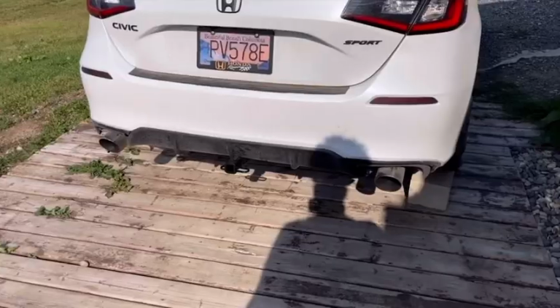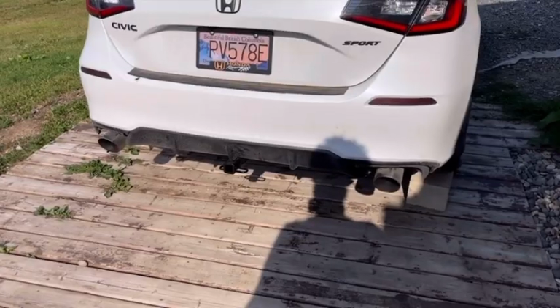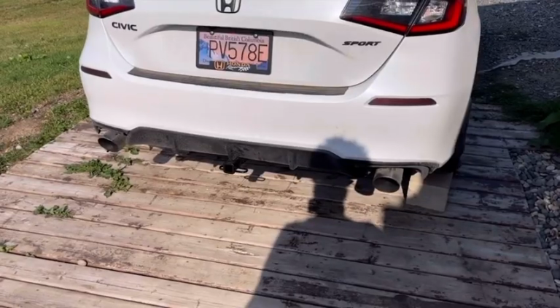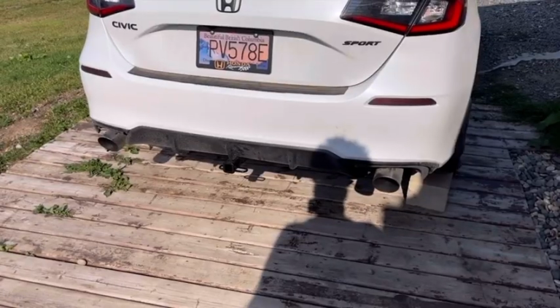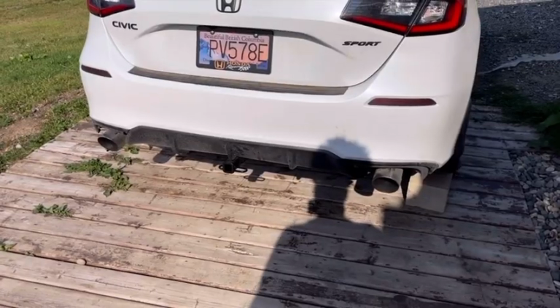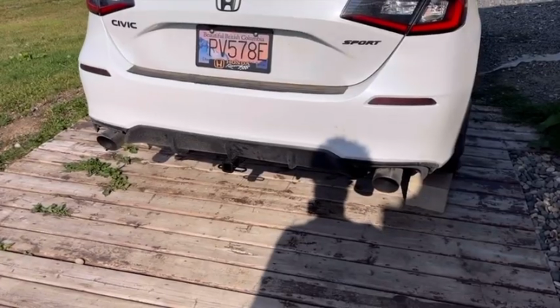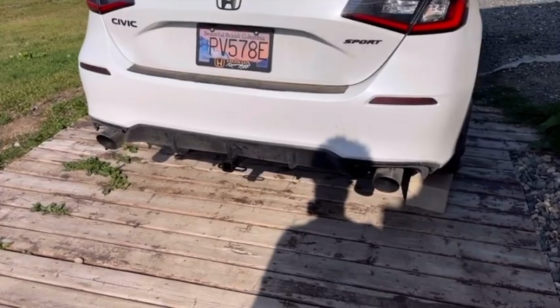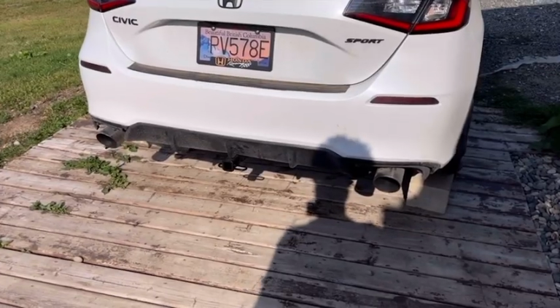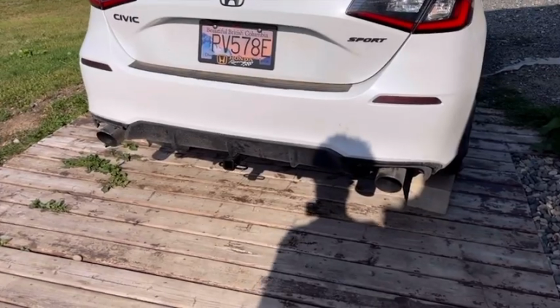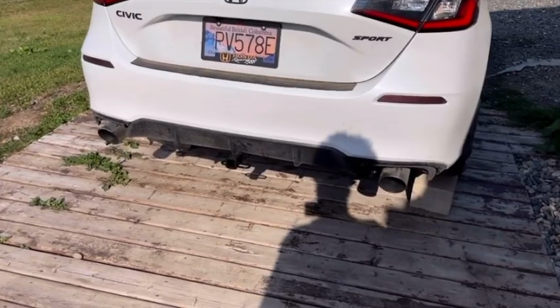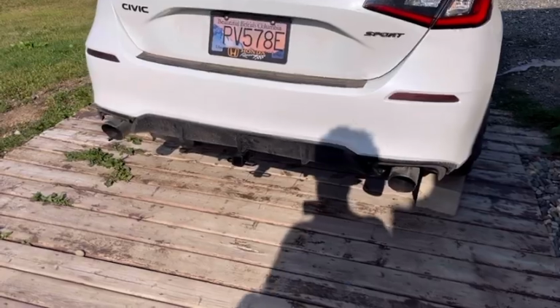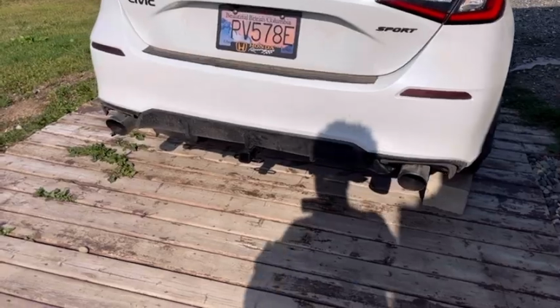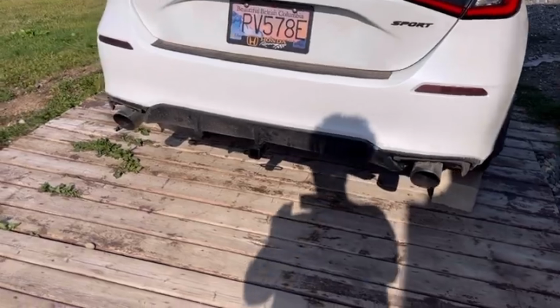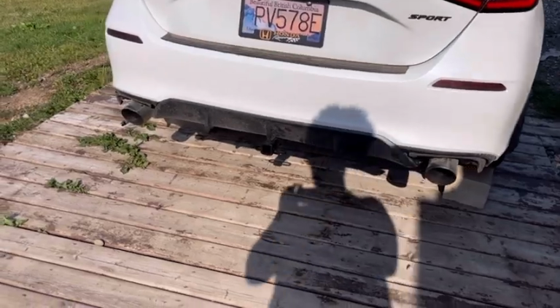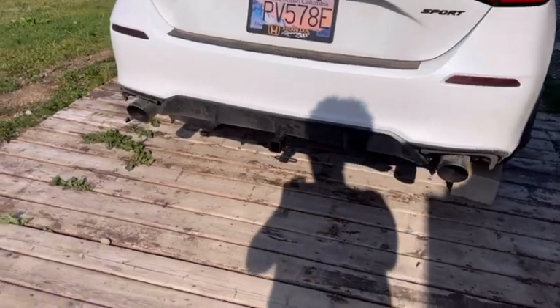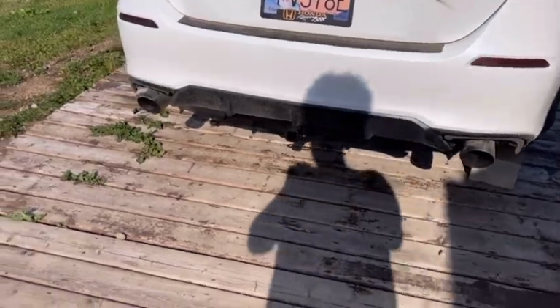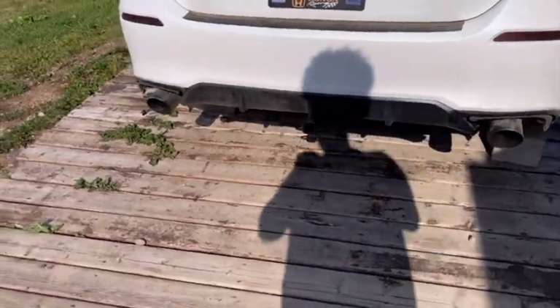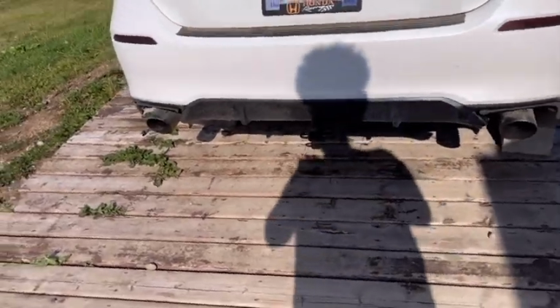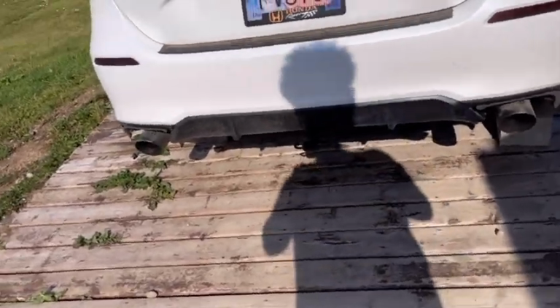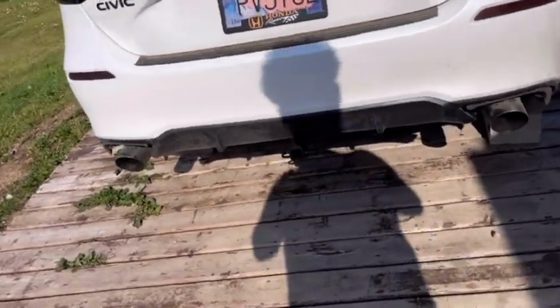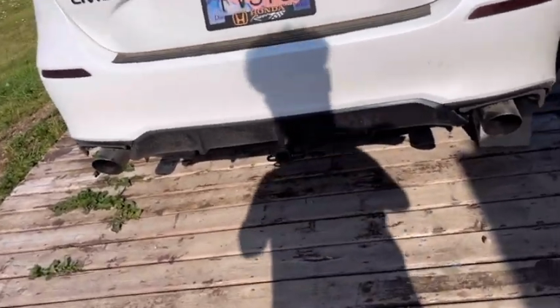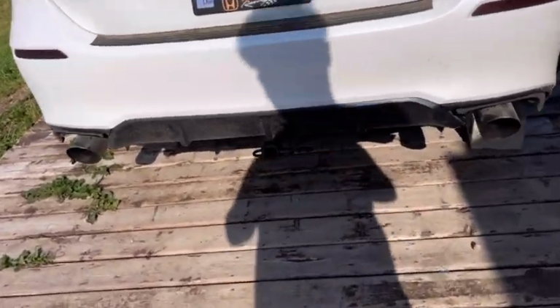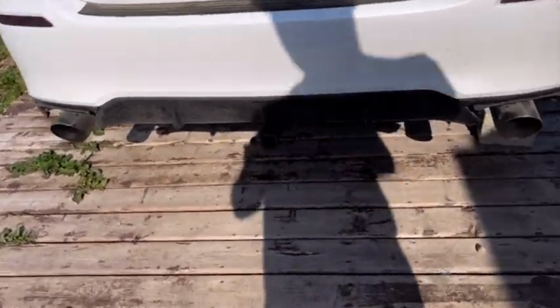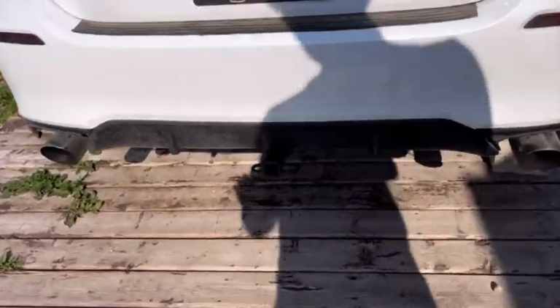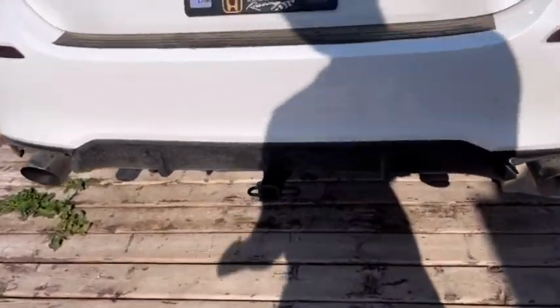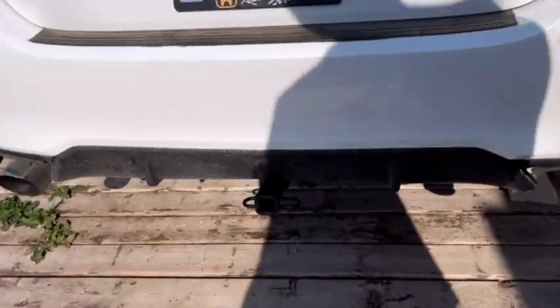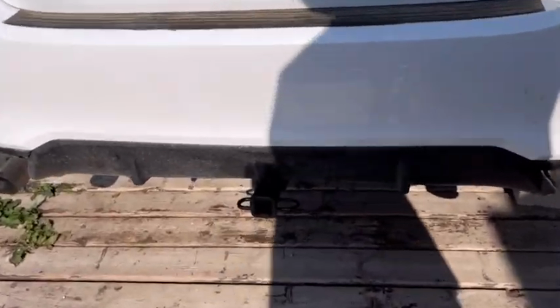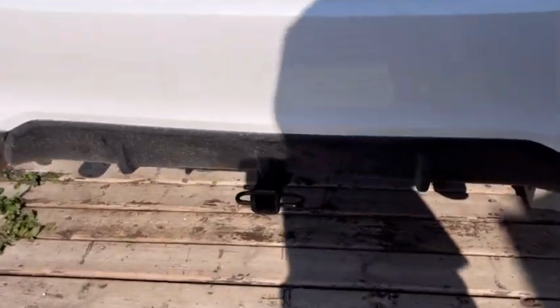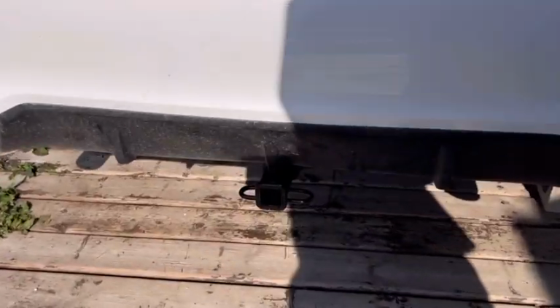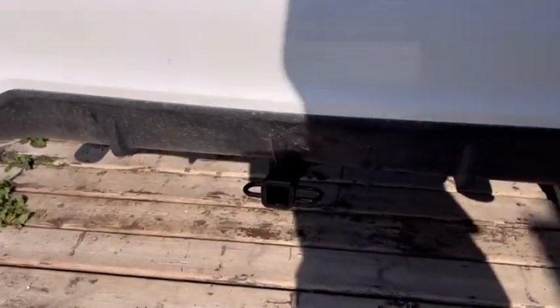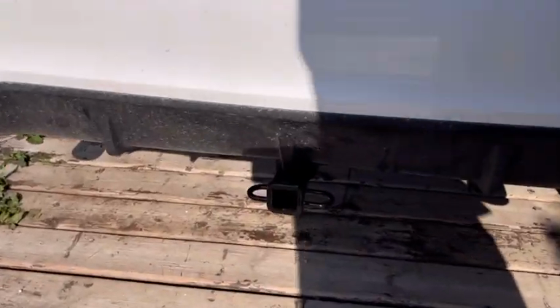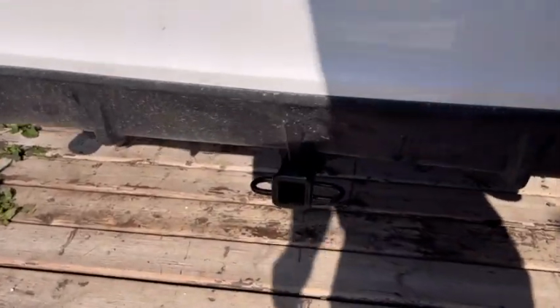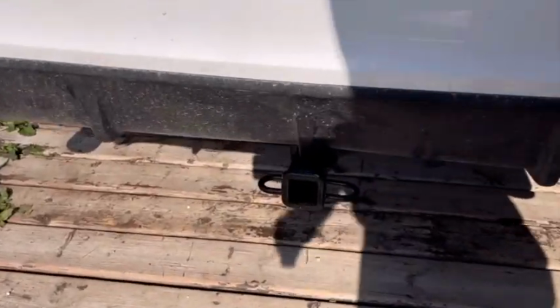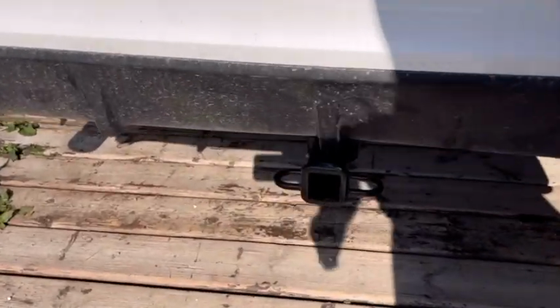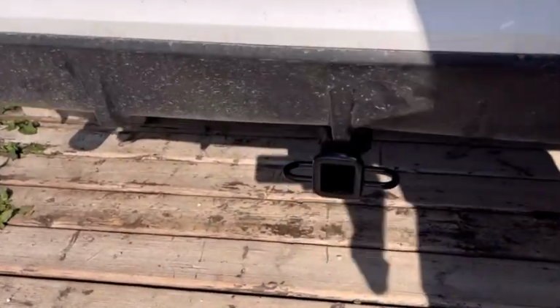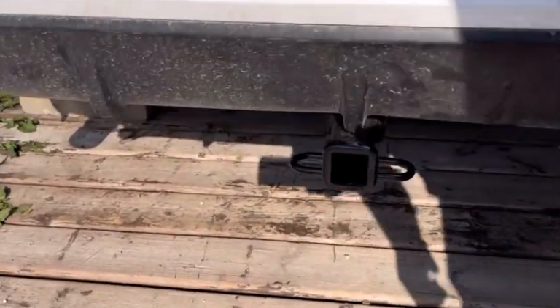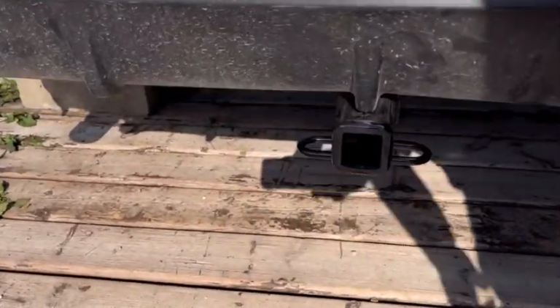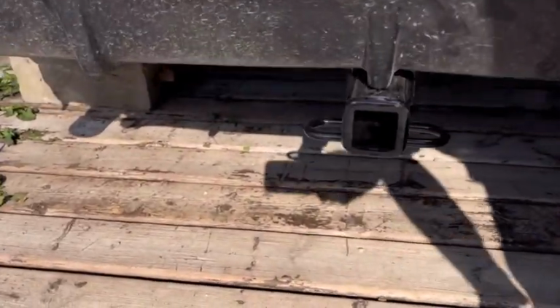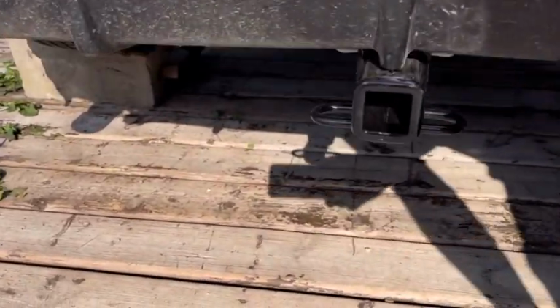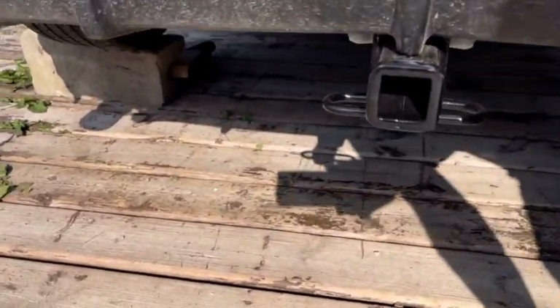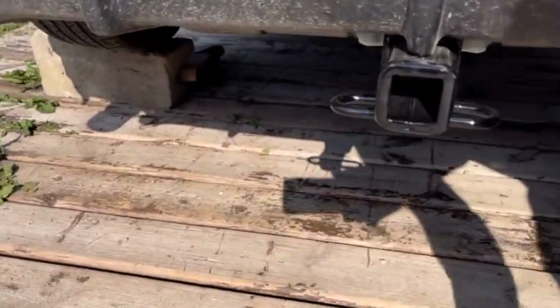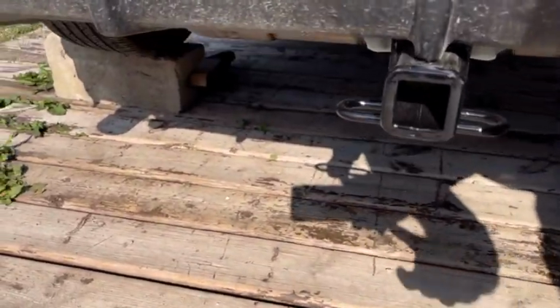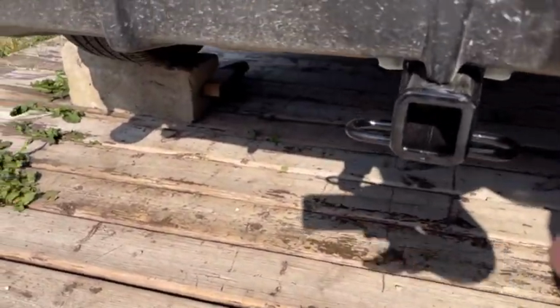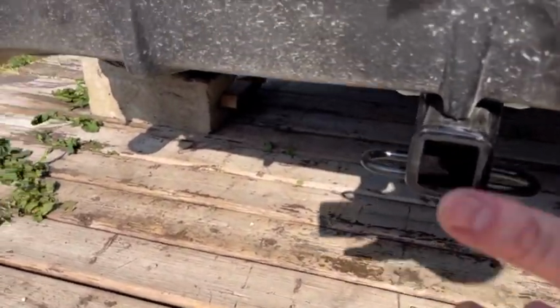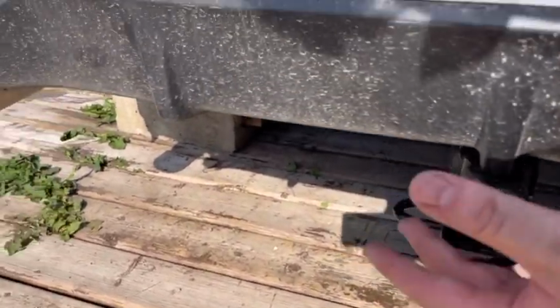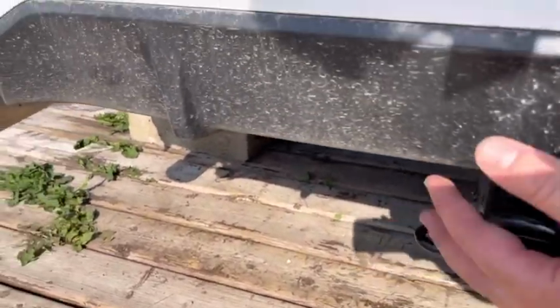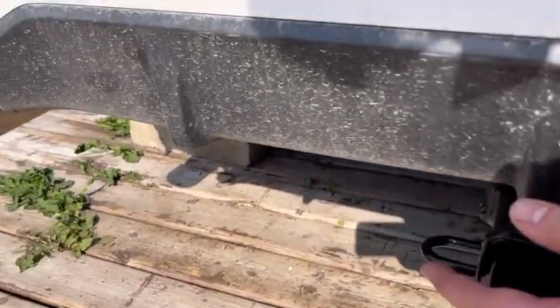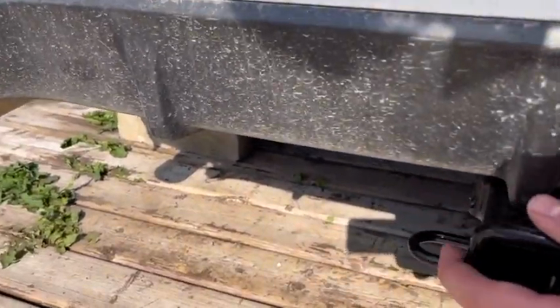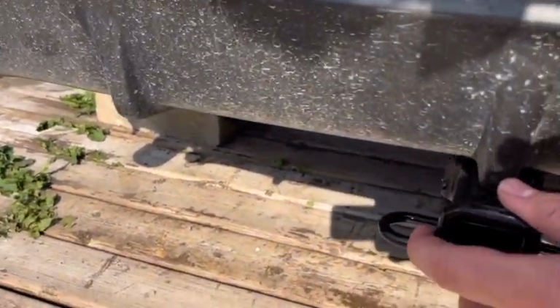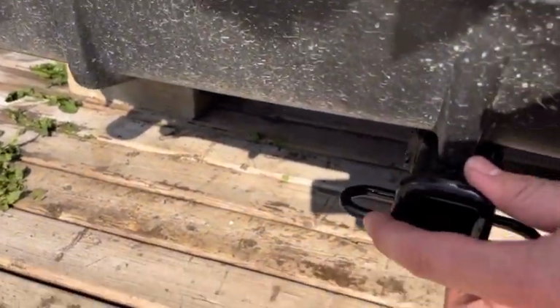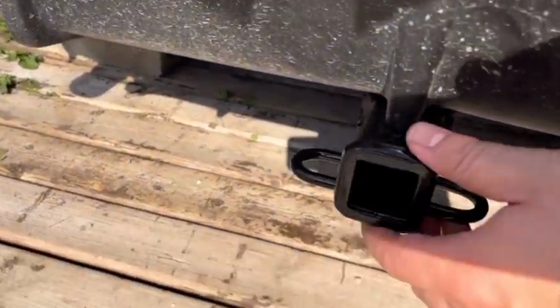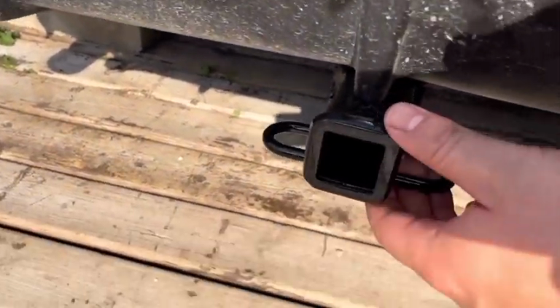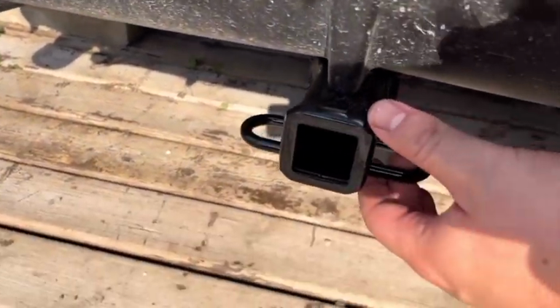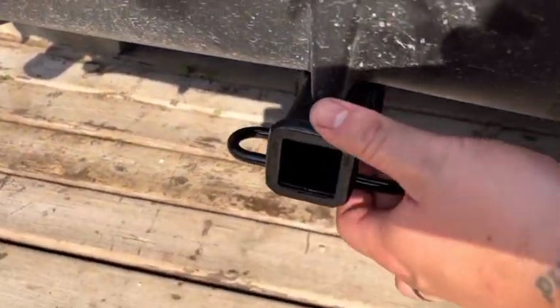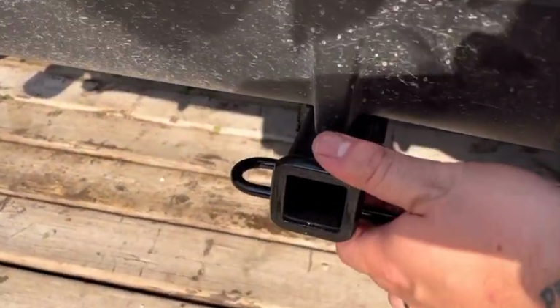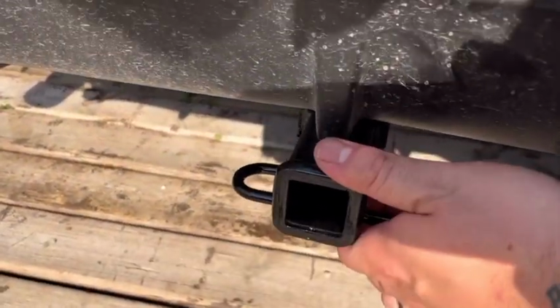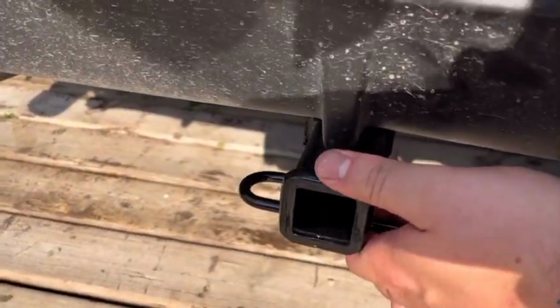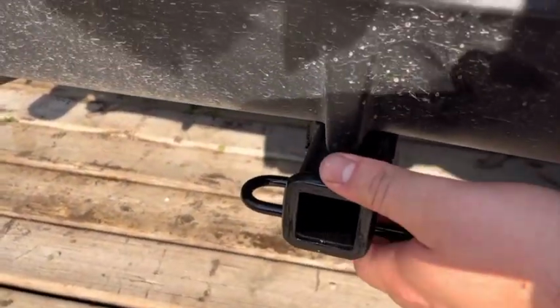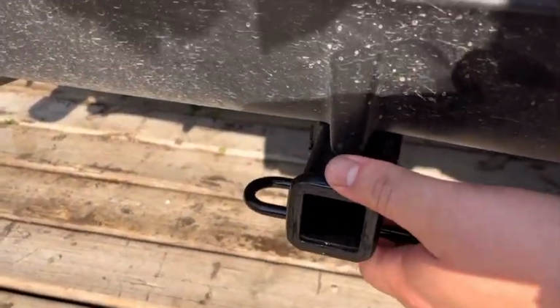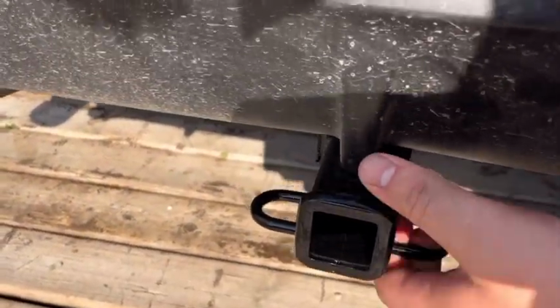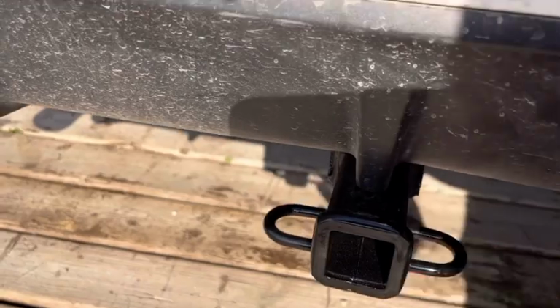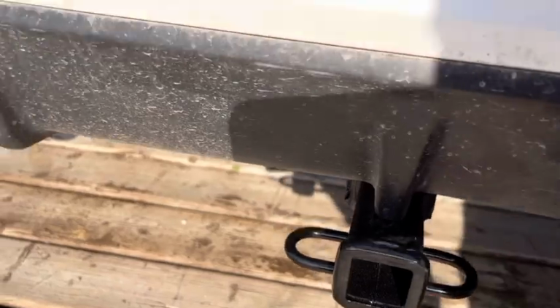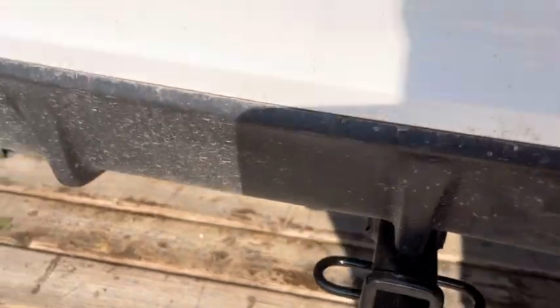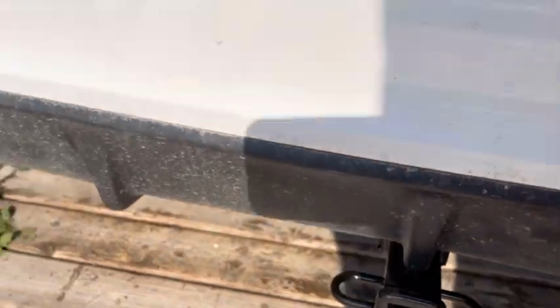So I didn't take a video of the install, but I put a trailer hitch in the car right there.